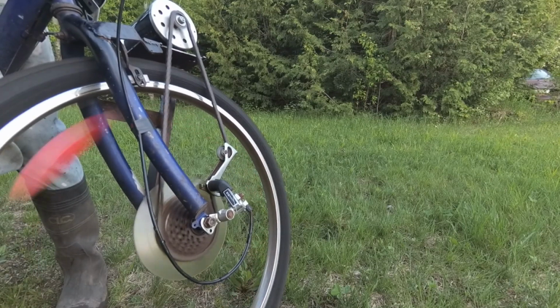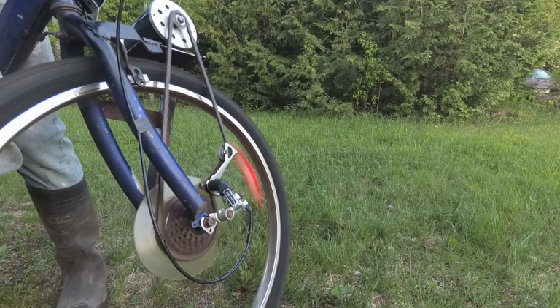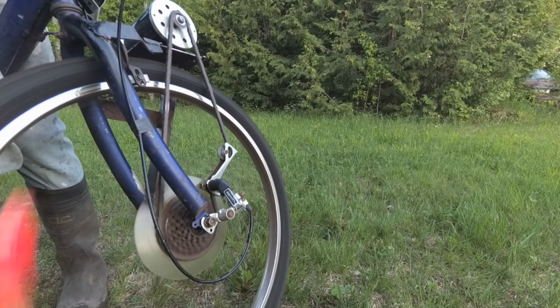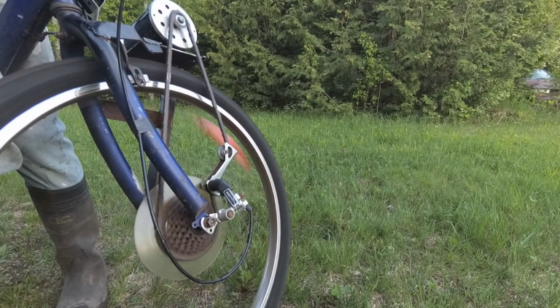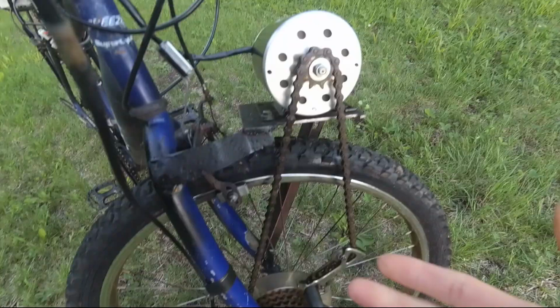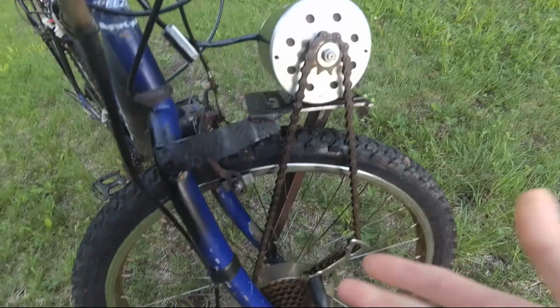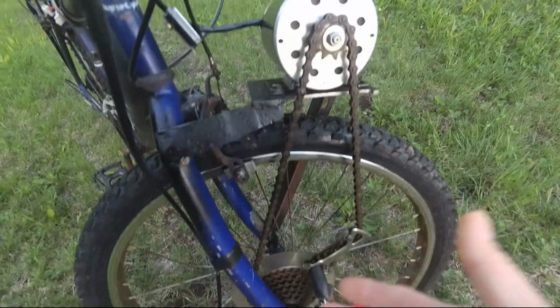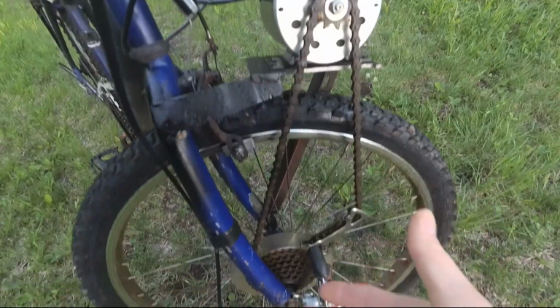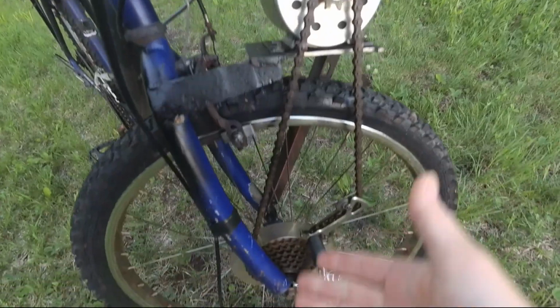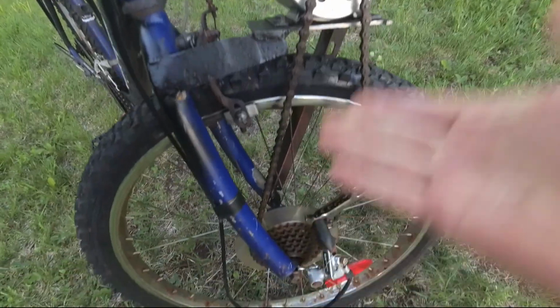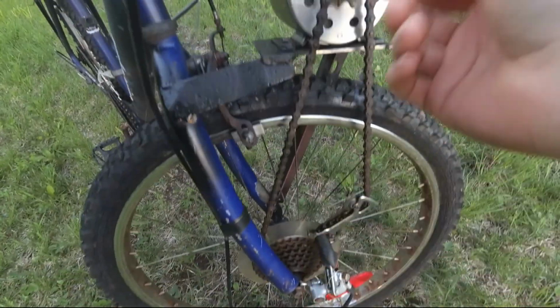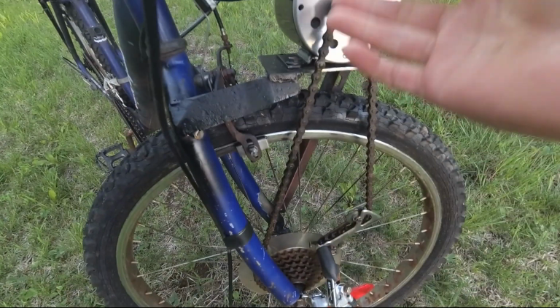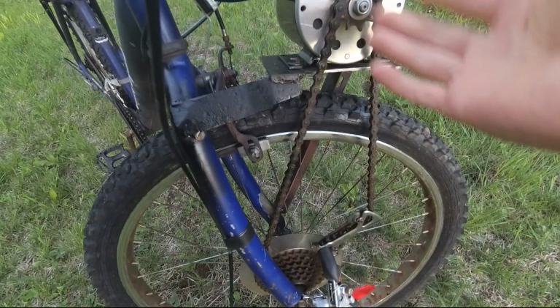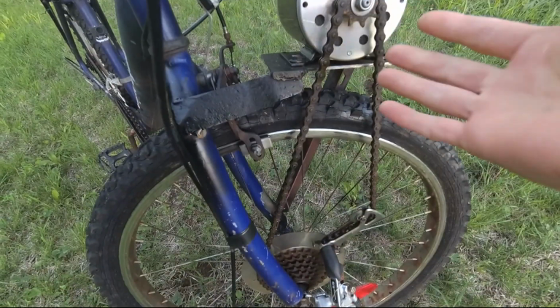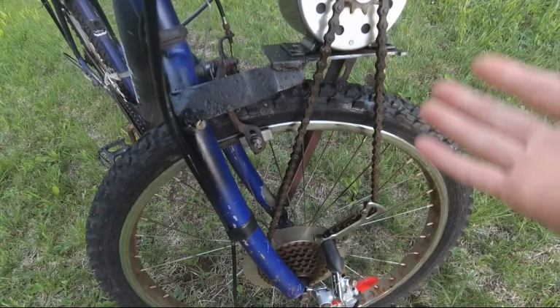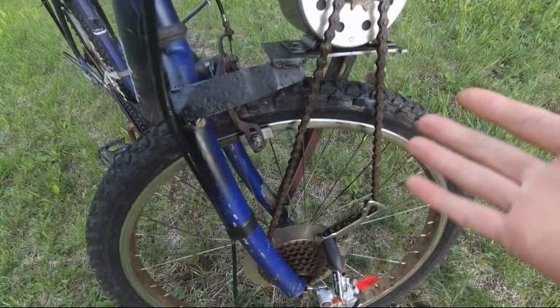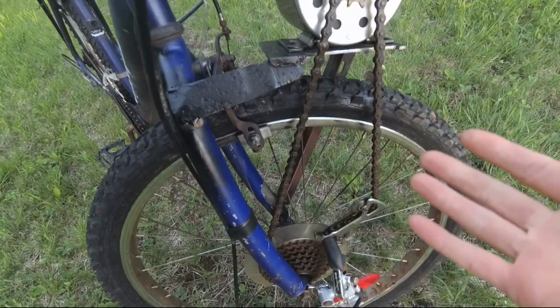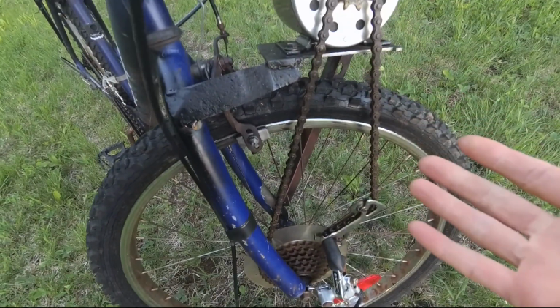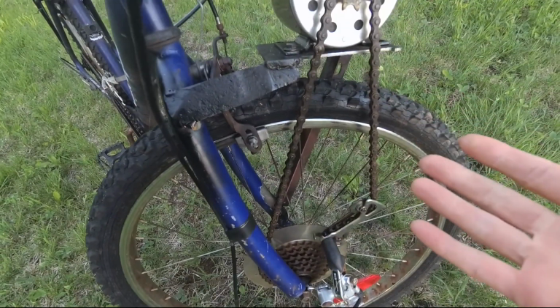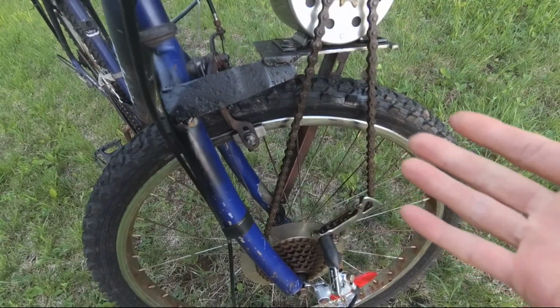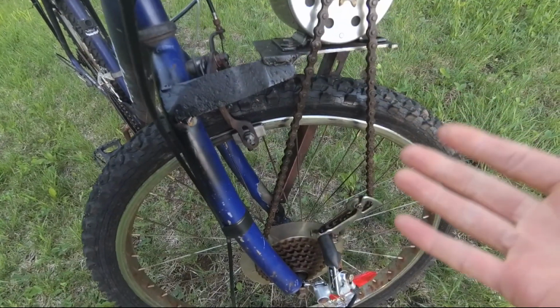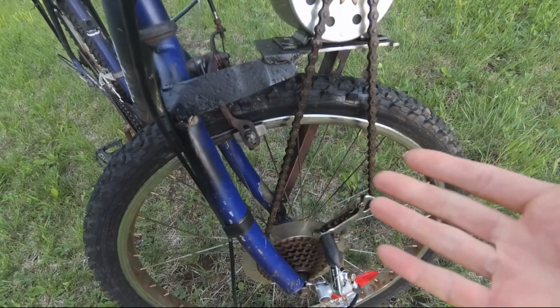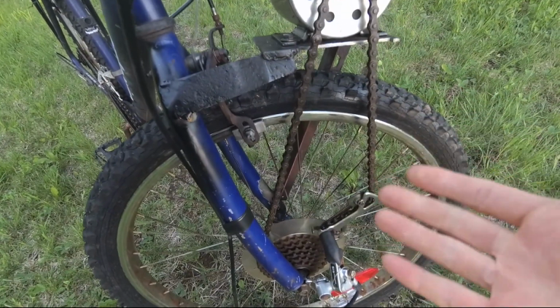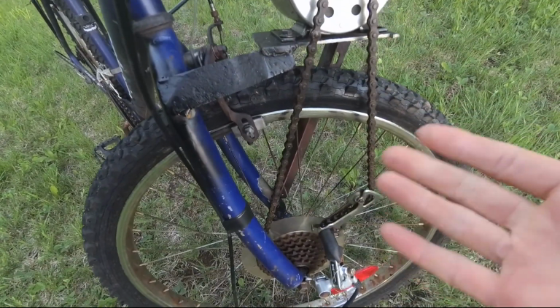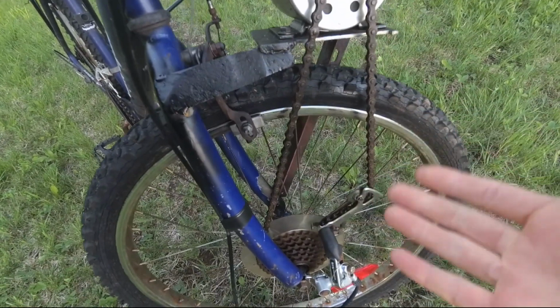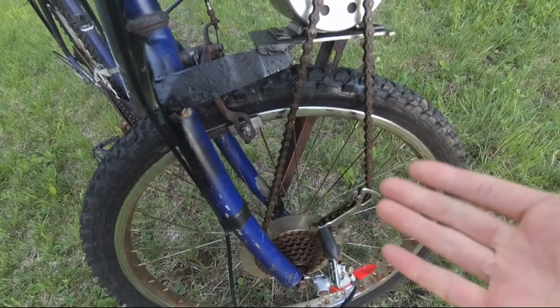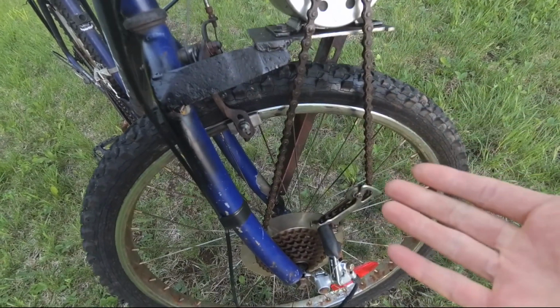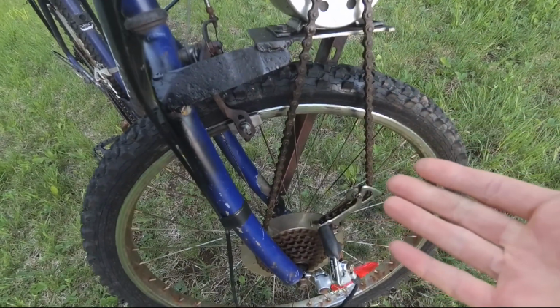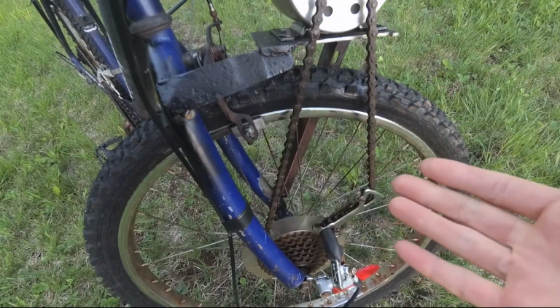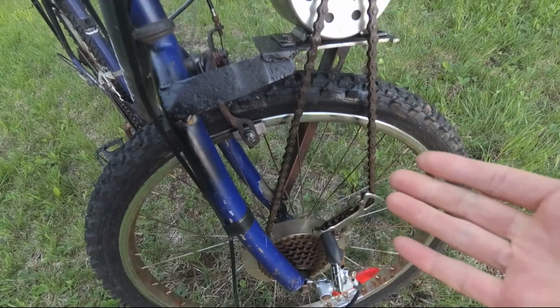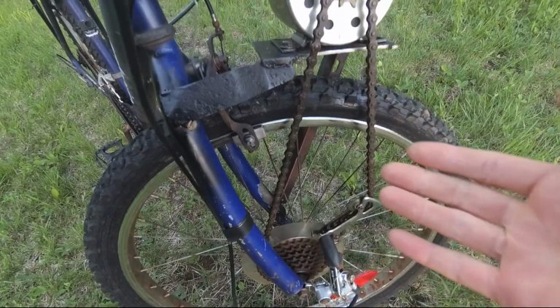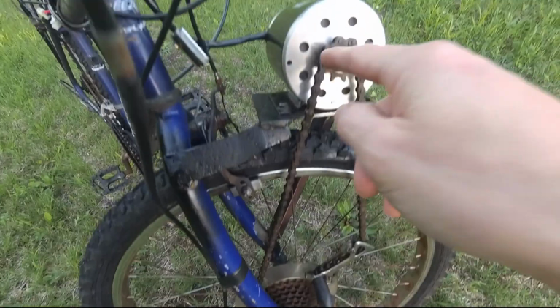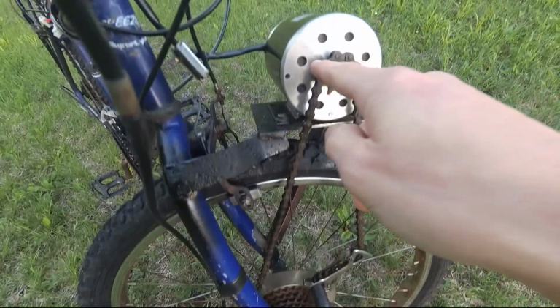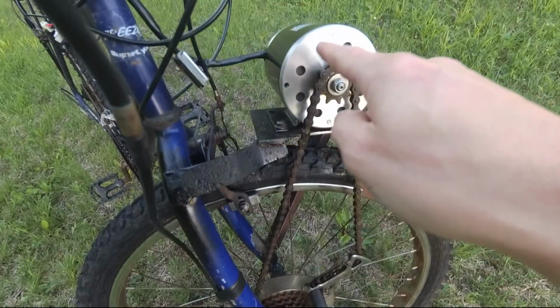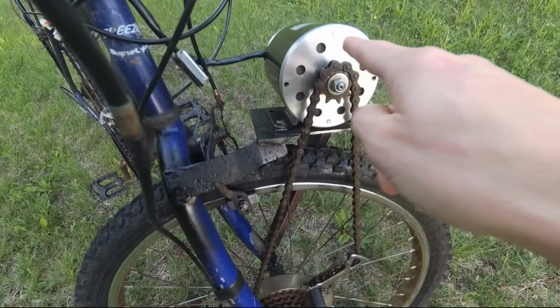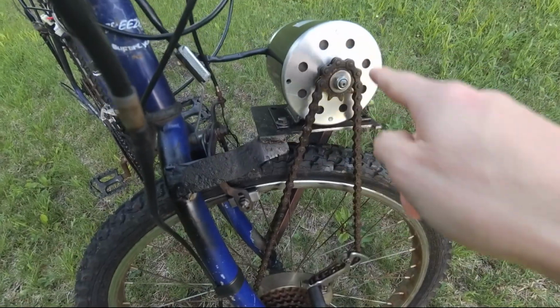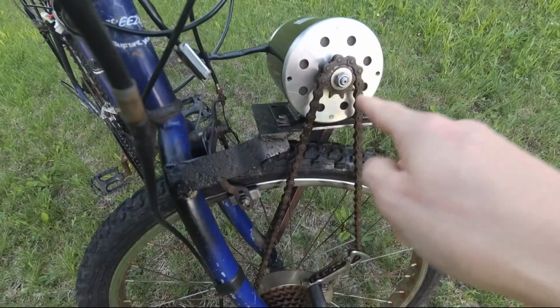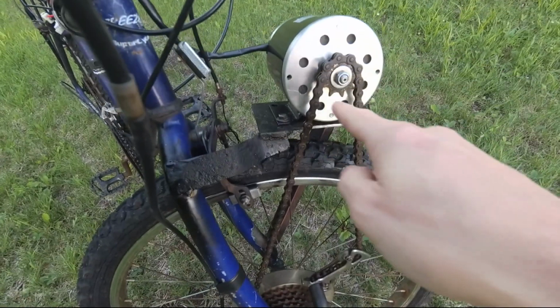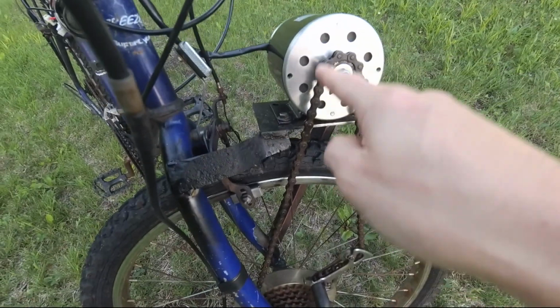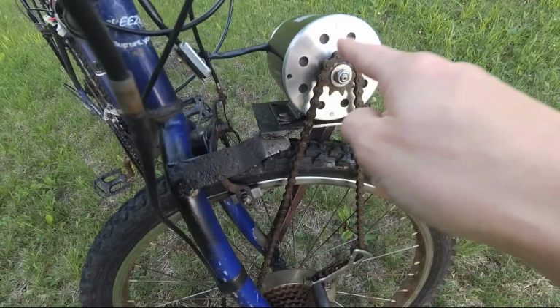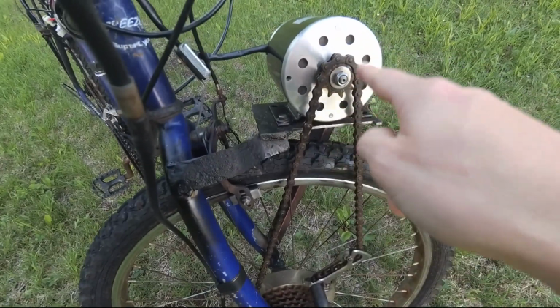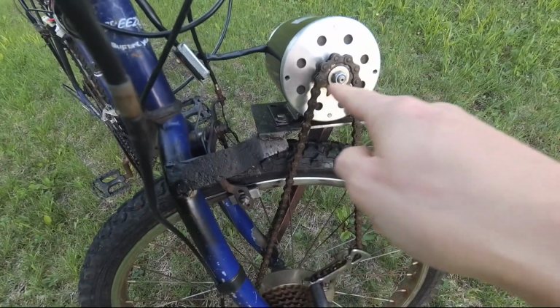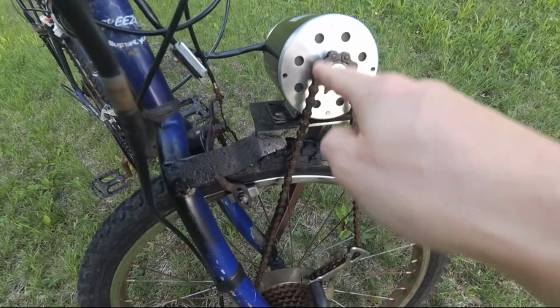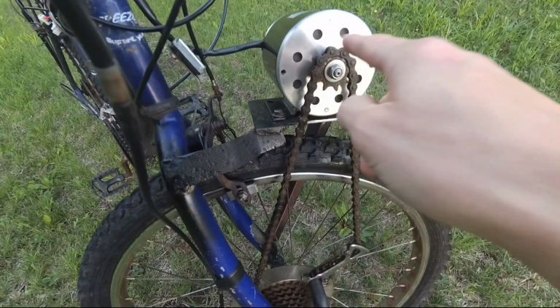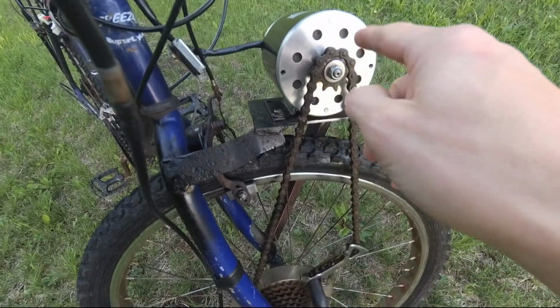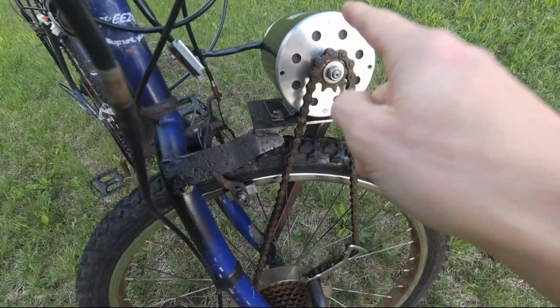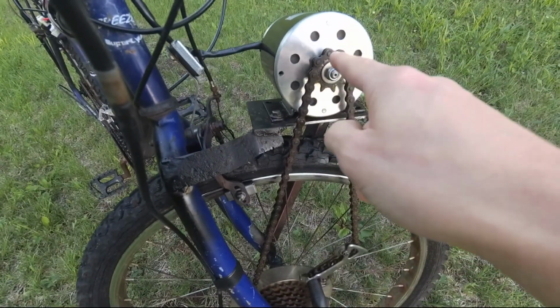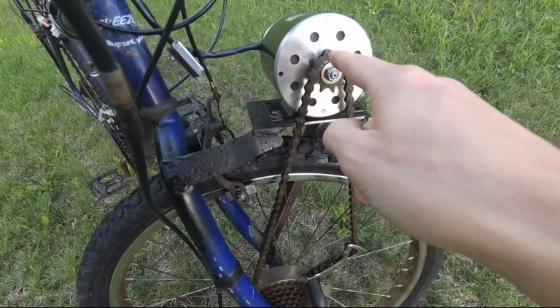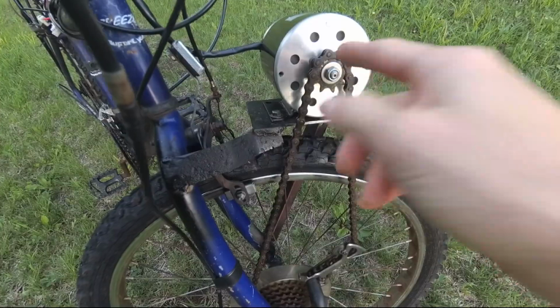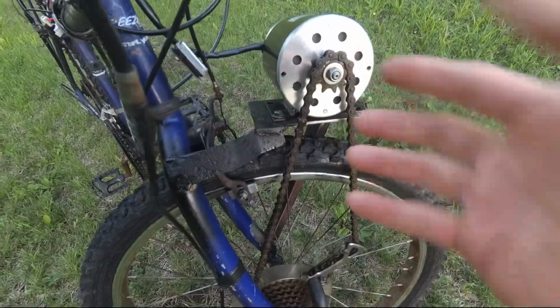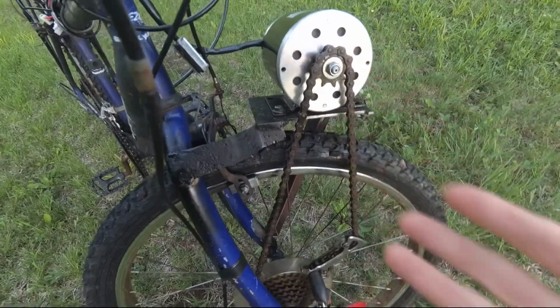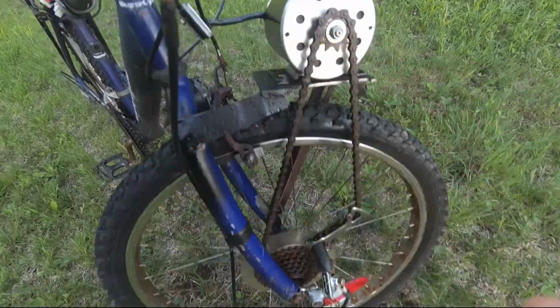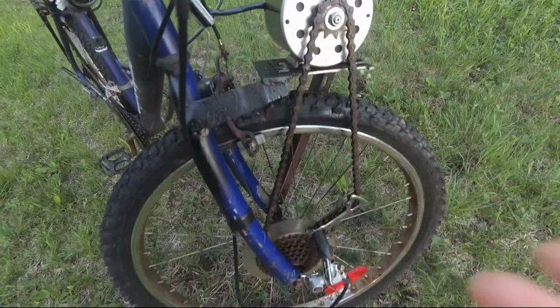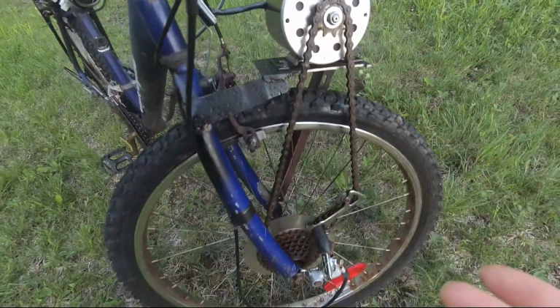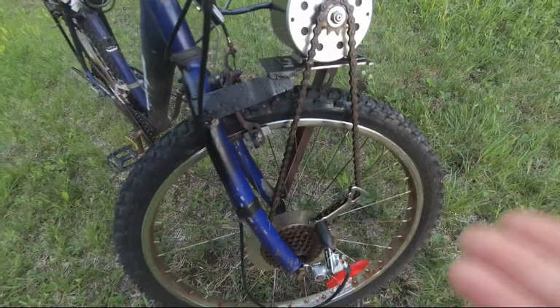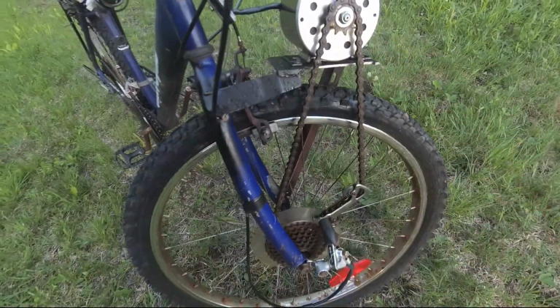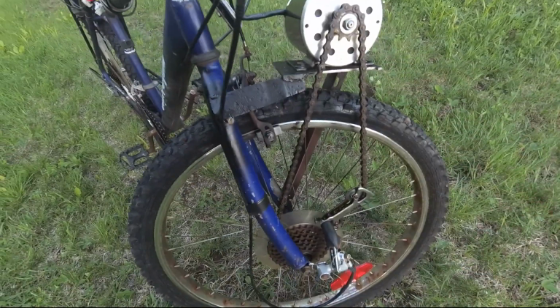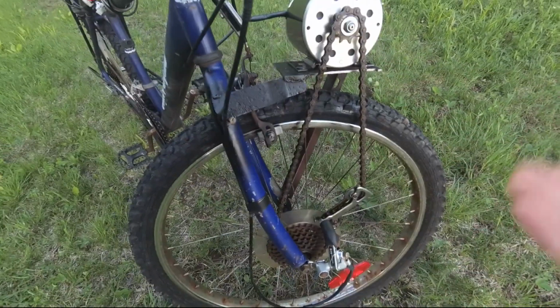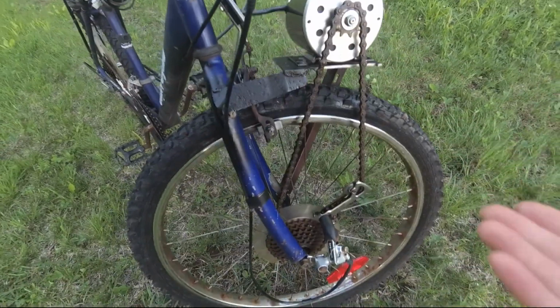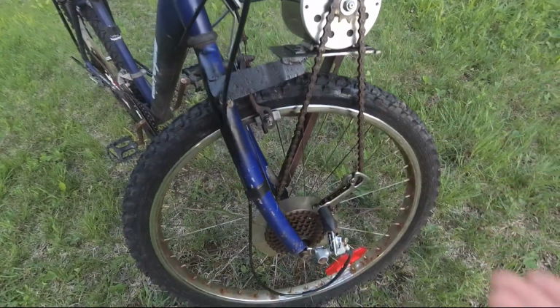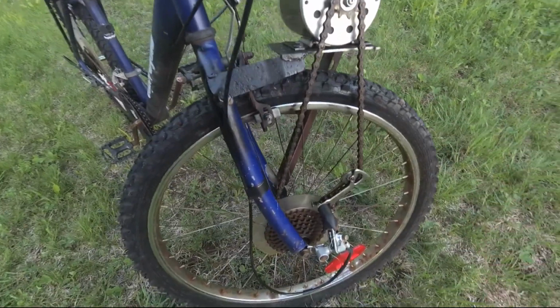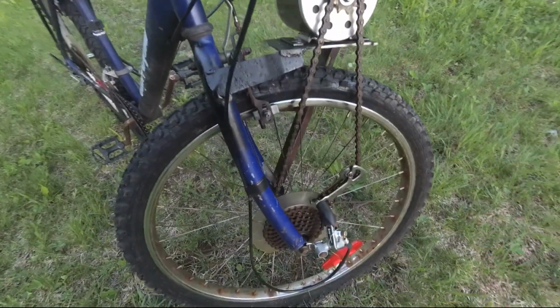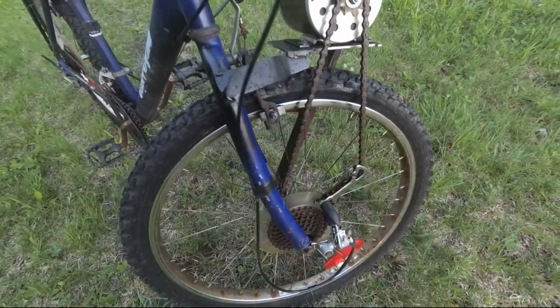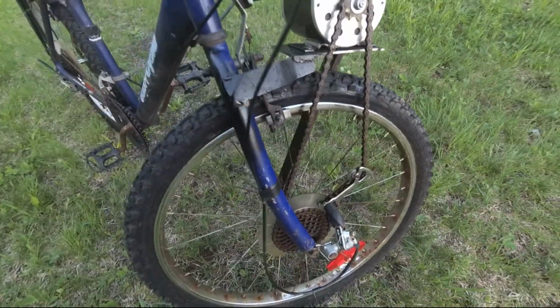At first it was binding up and I was having some issues, but after a little filing of the sprocket I was able to get it to work.